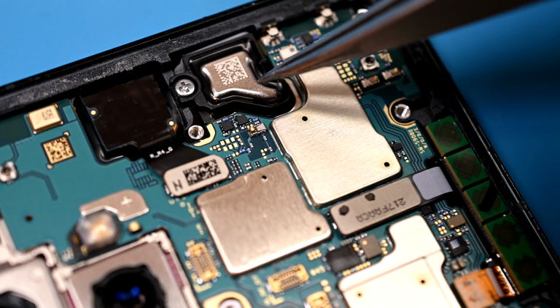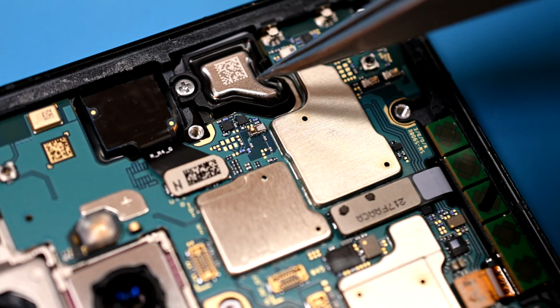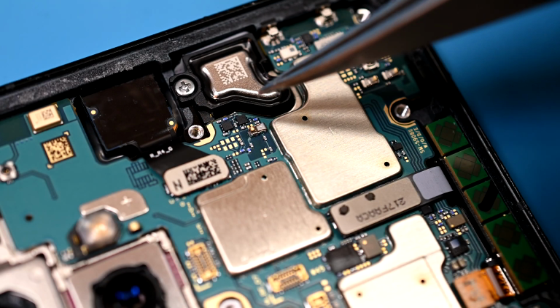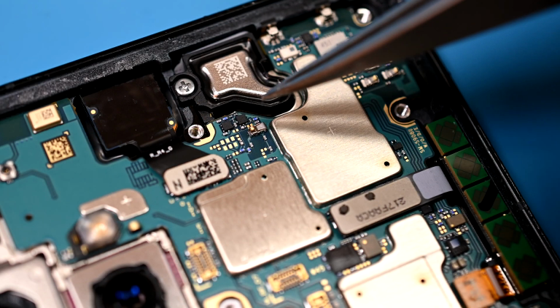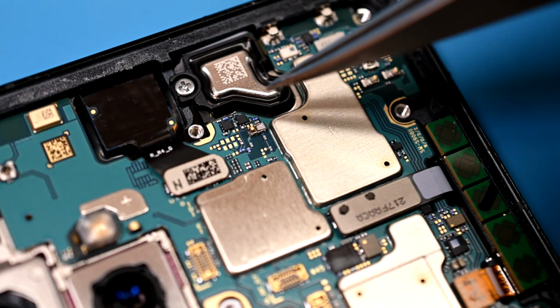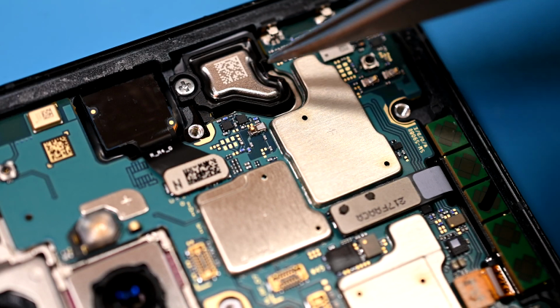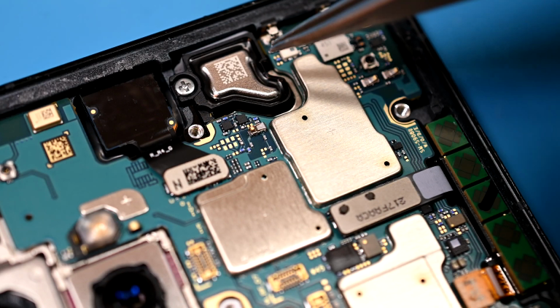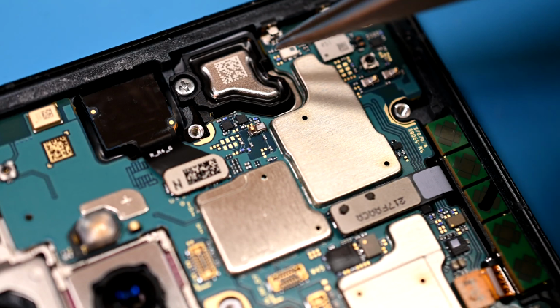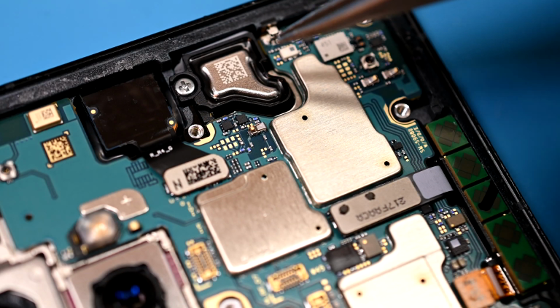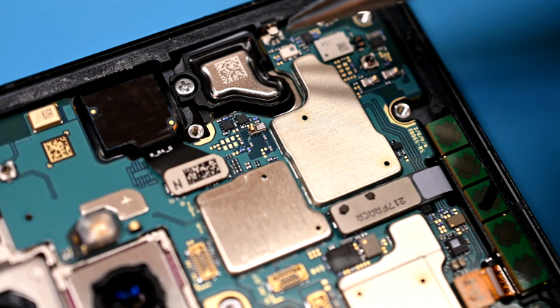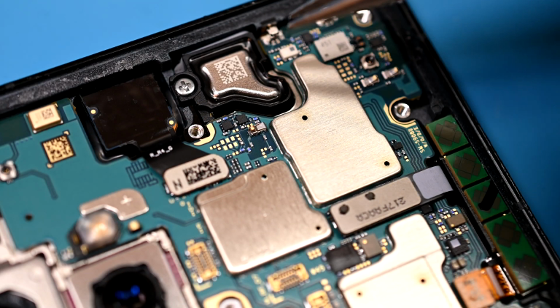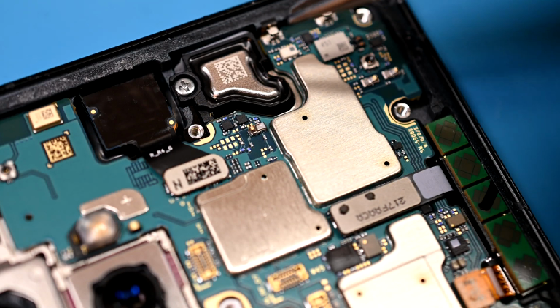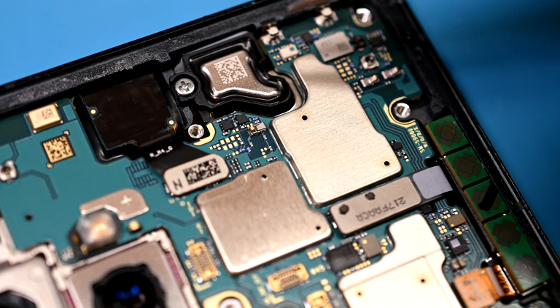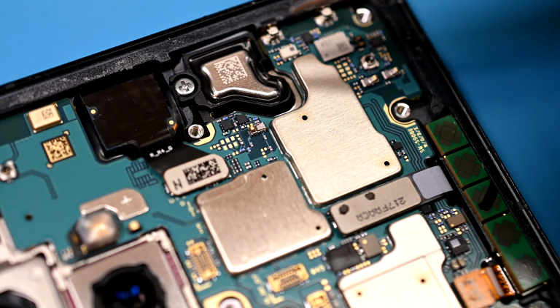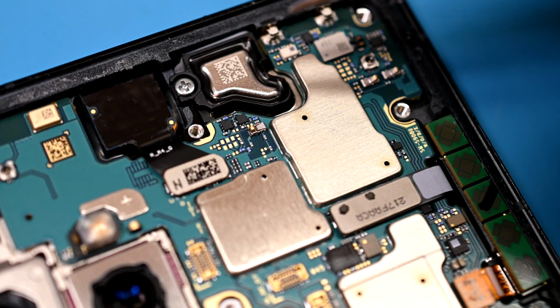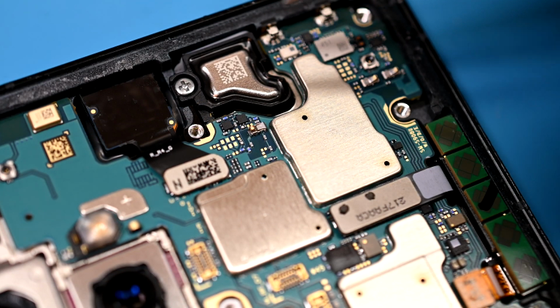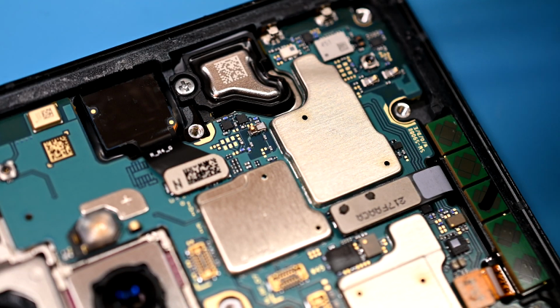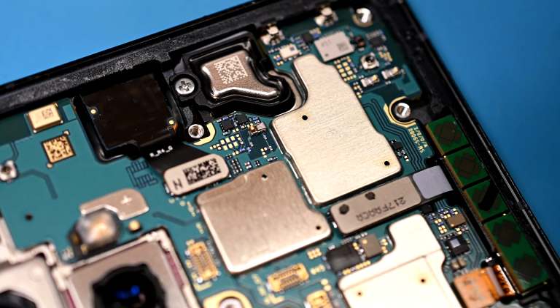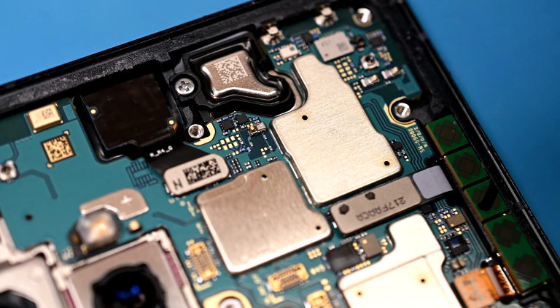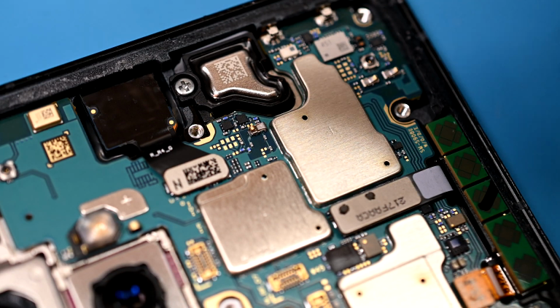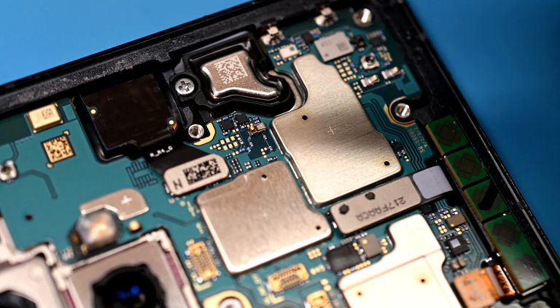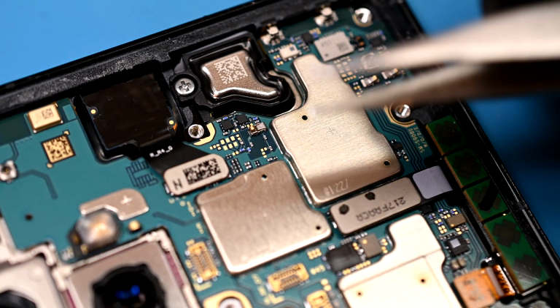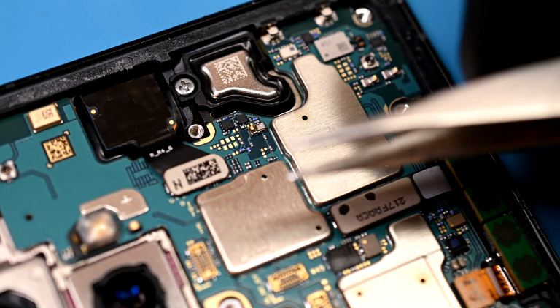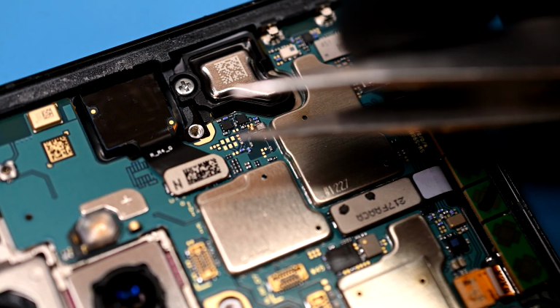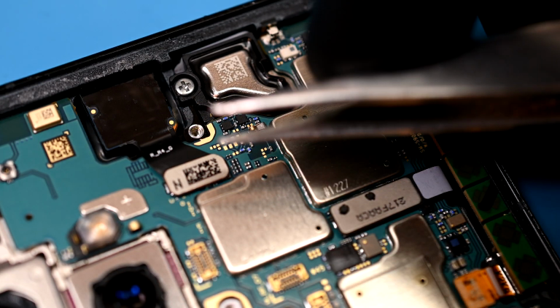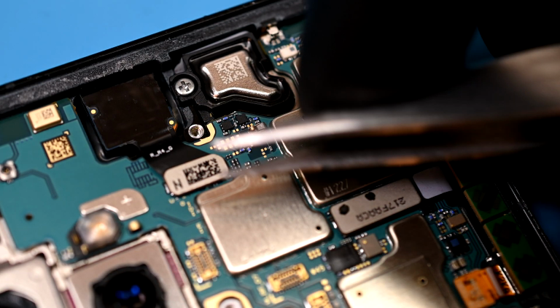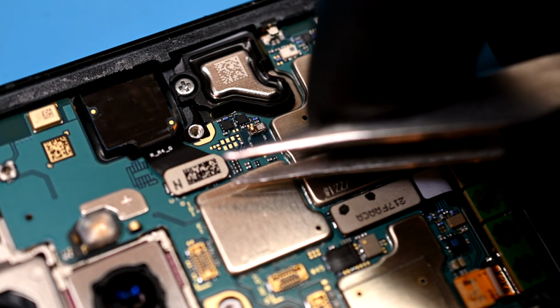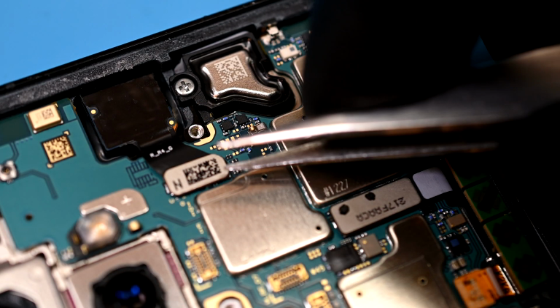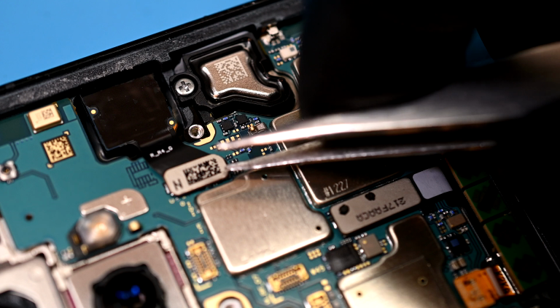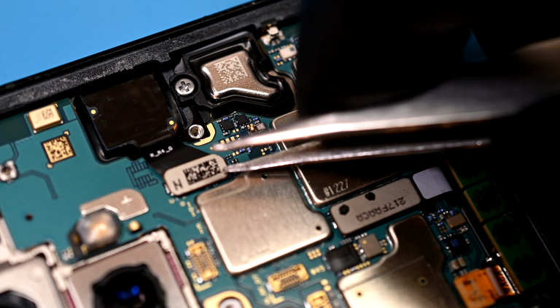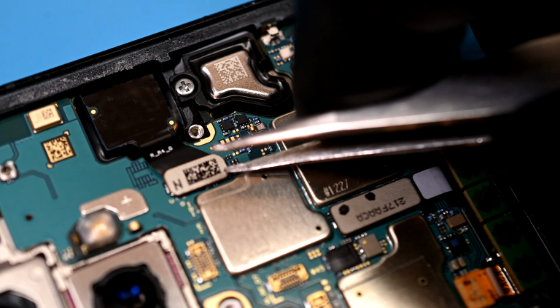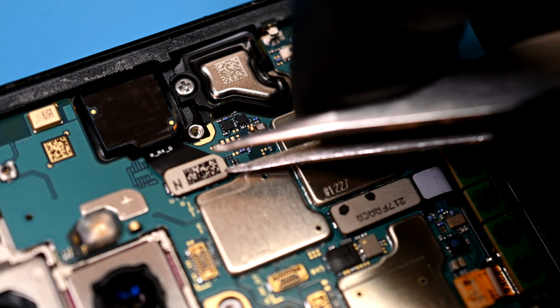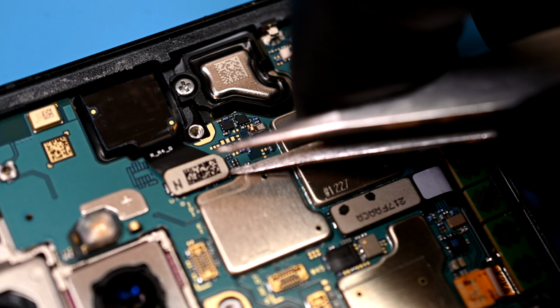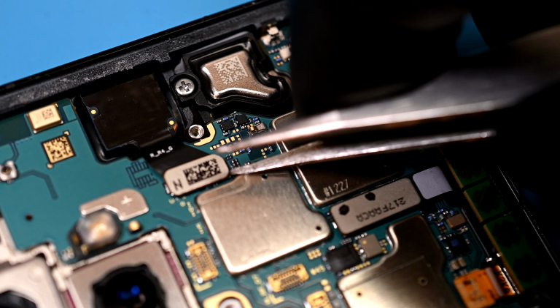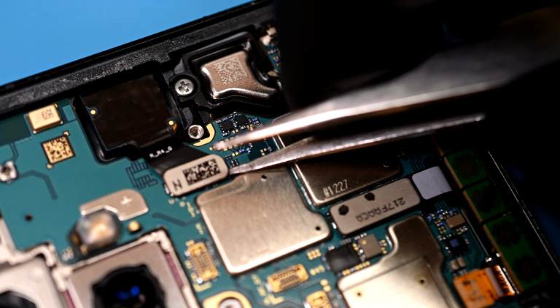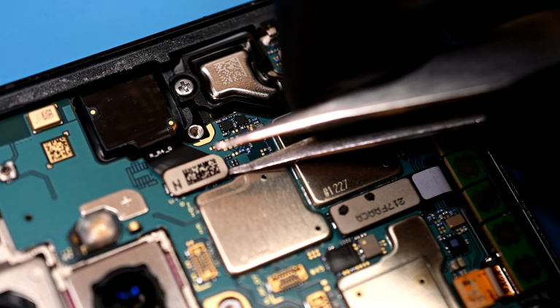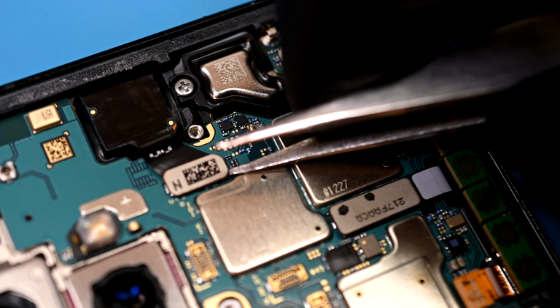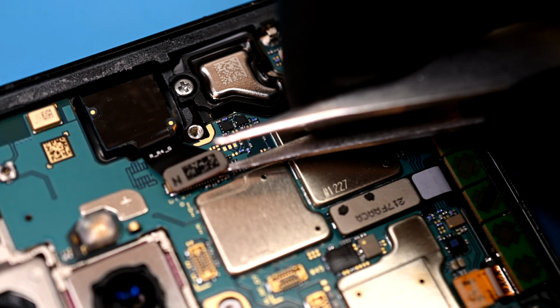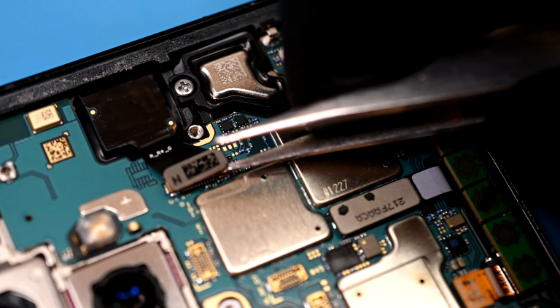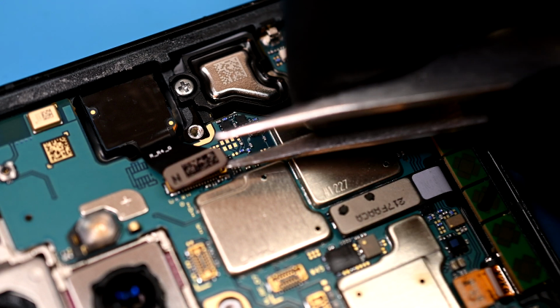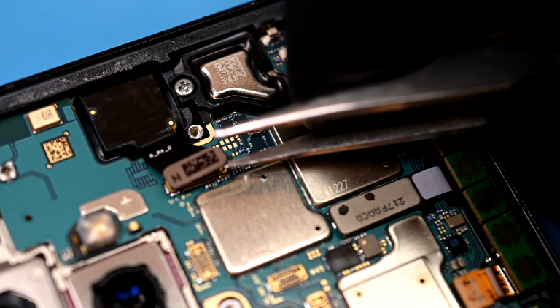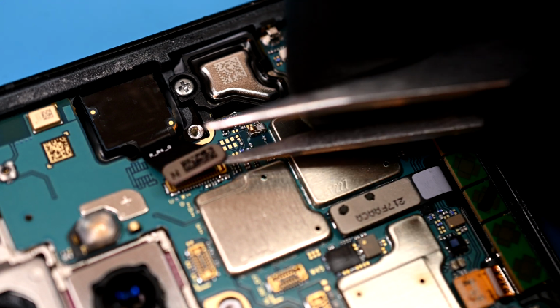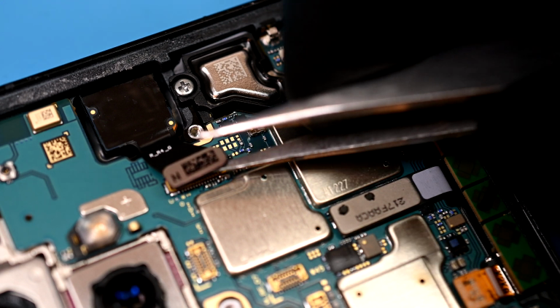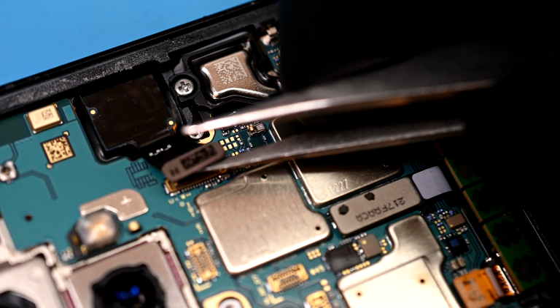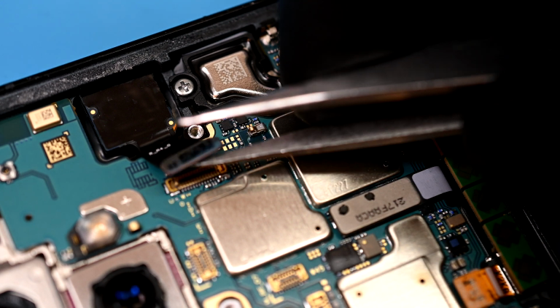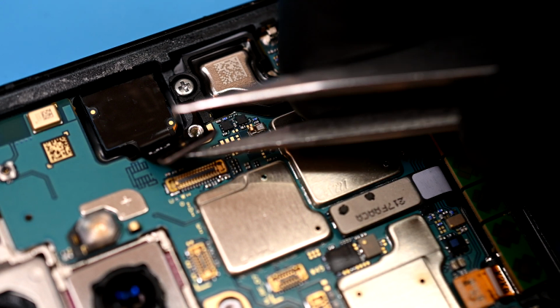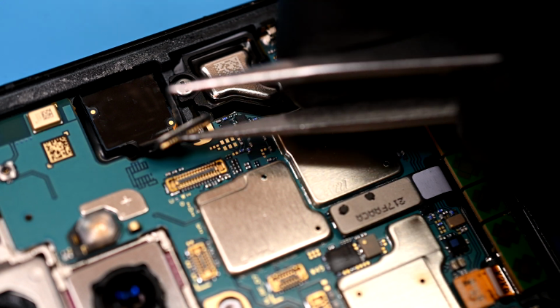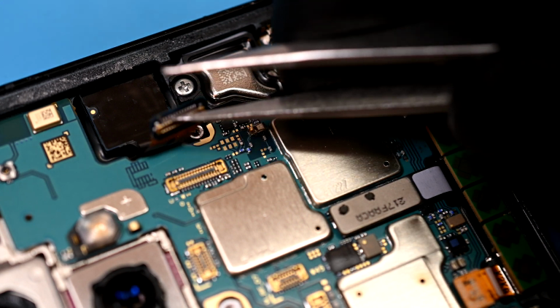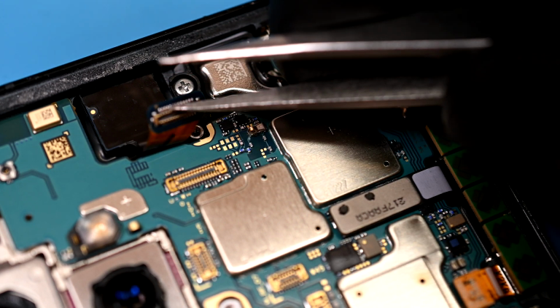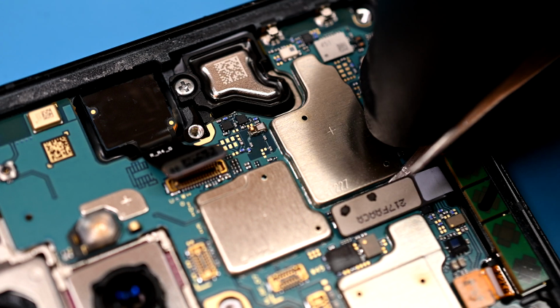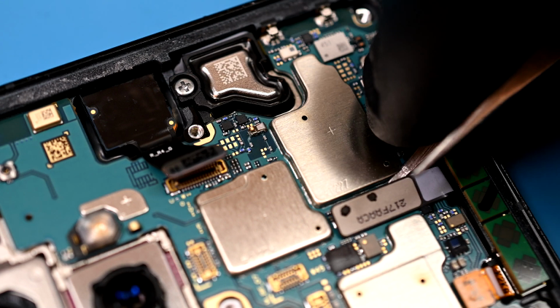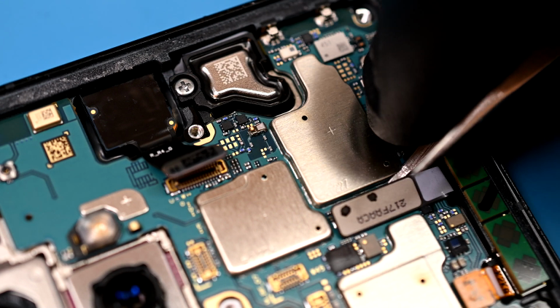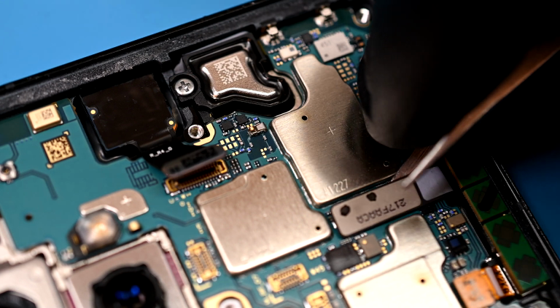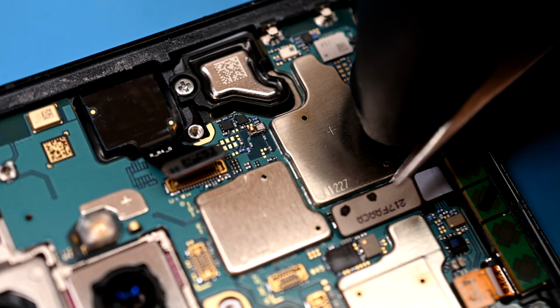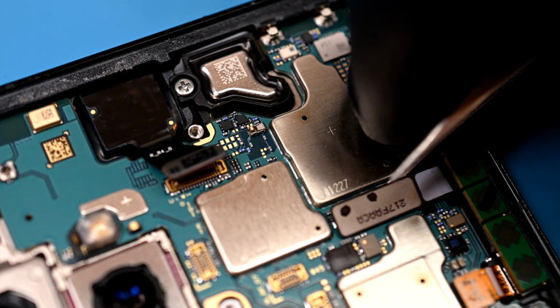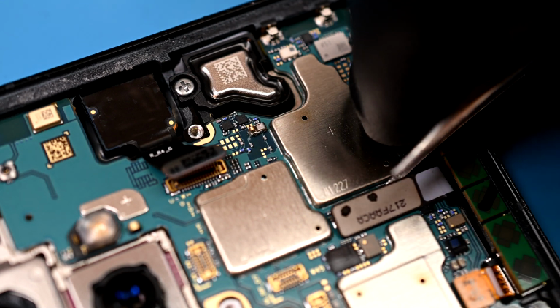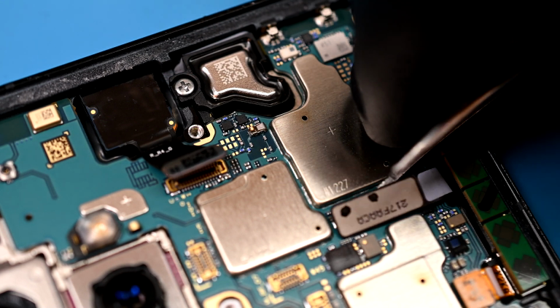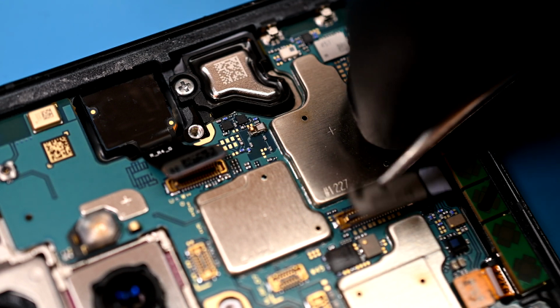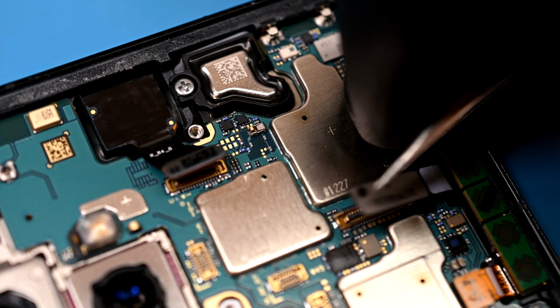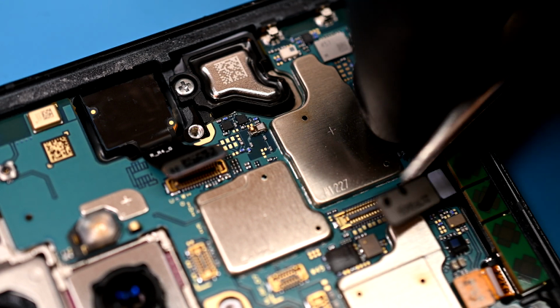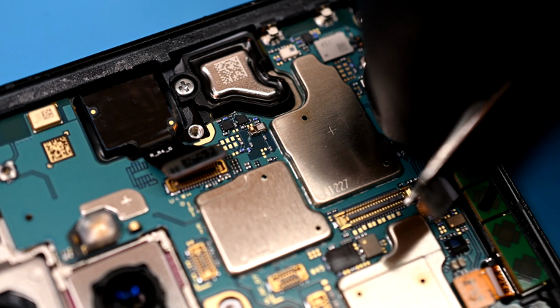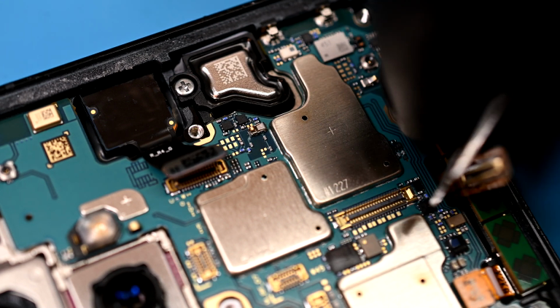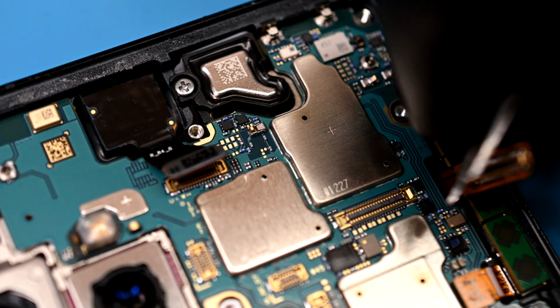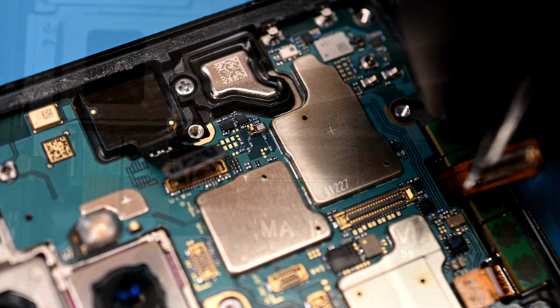Under that panel we get a peek at a new ear speaker design, but more on that later. I'll also disconnect the nearby connectors to prepare the board for removal.